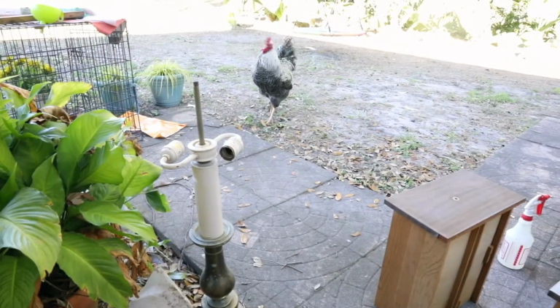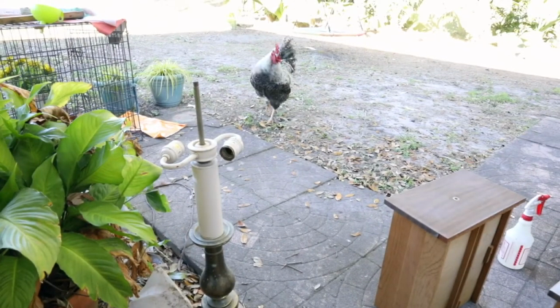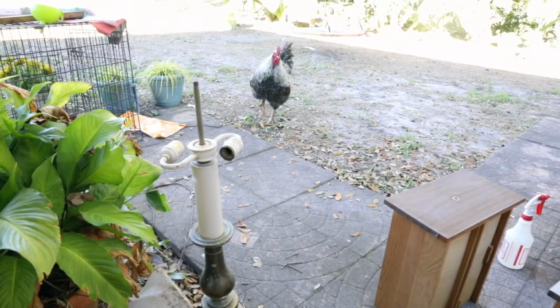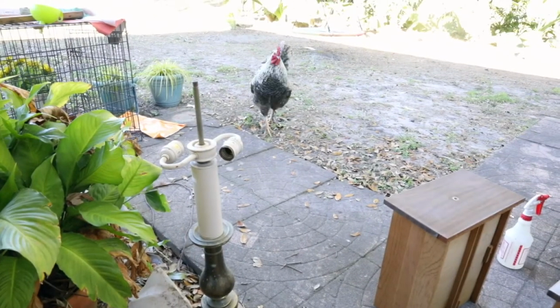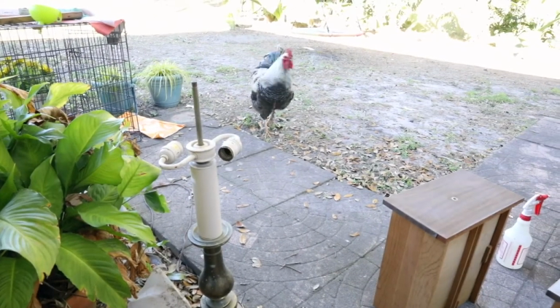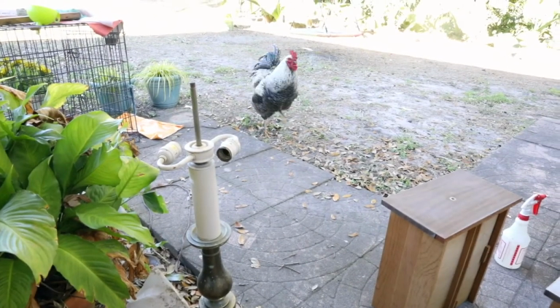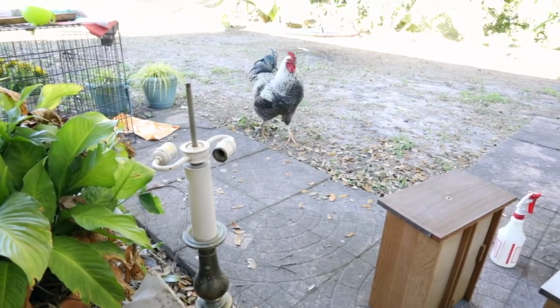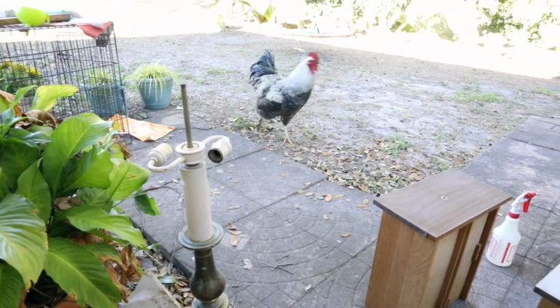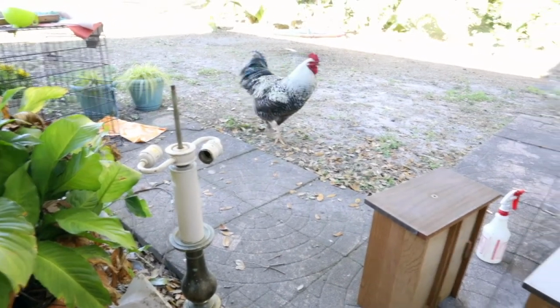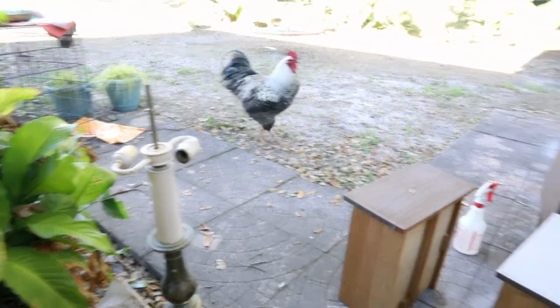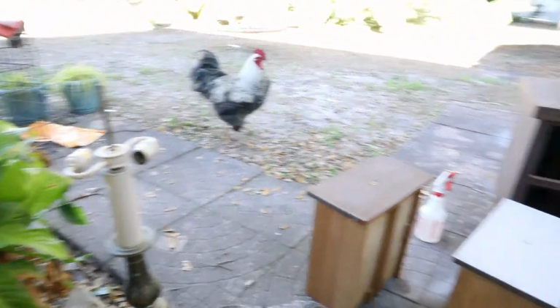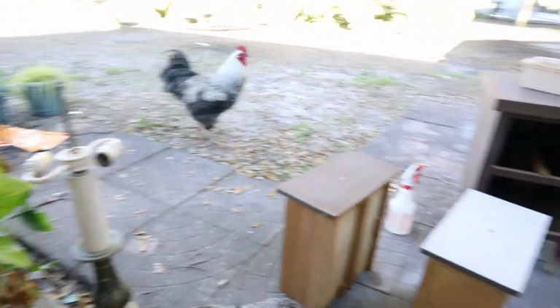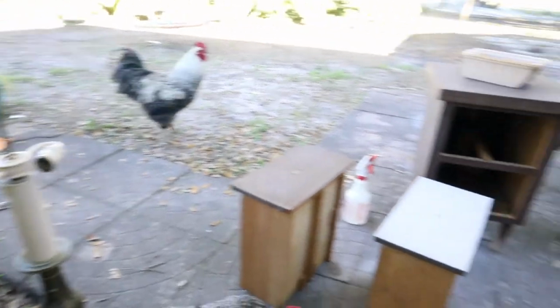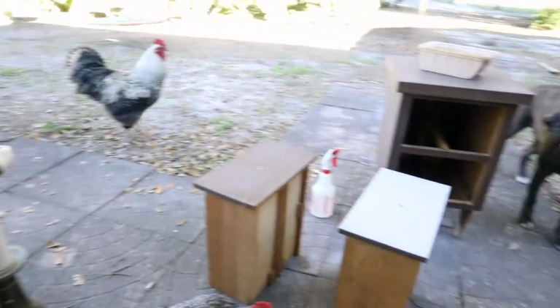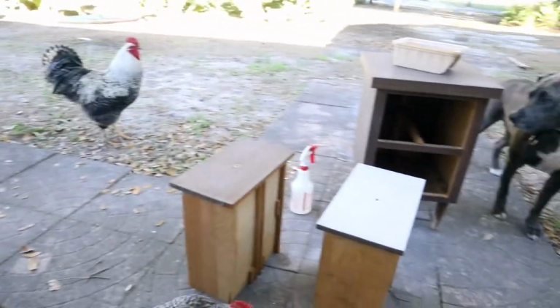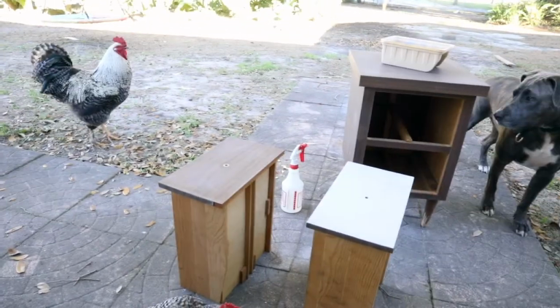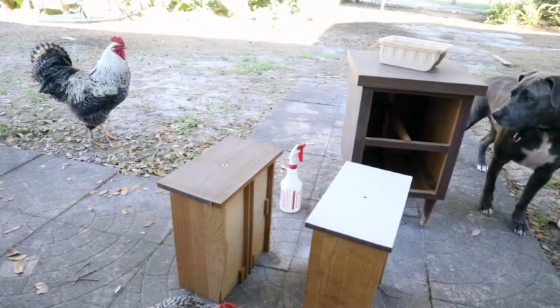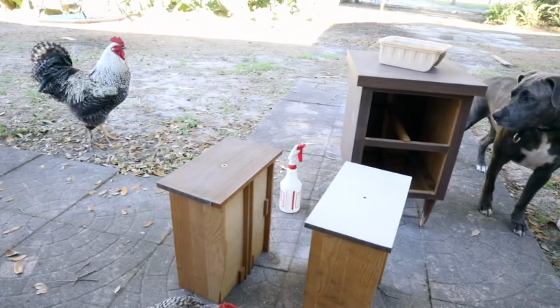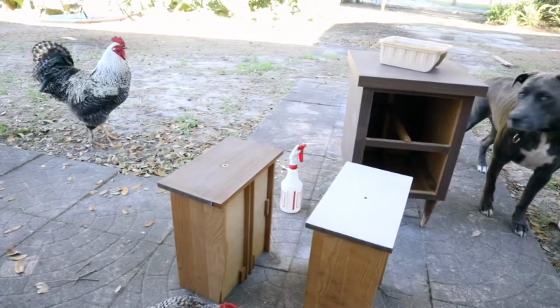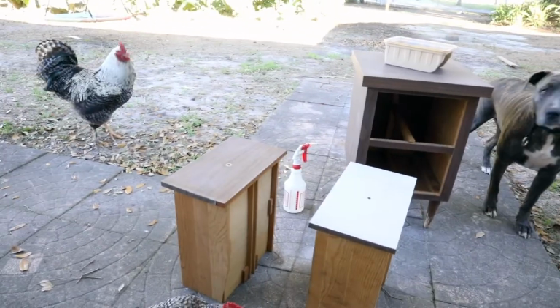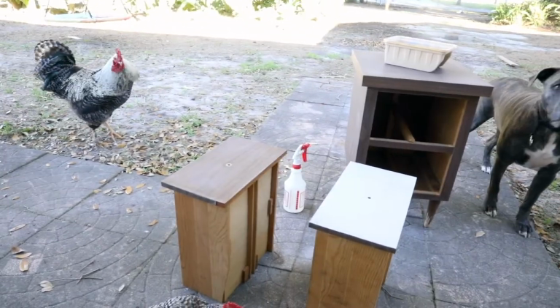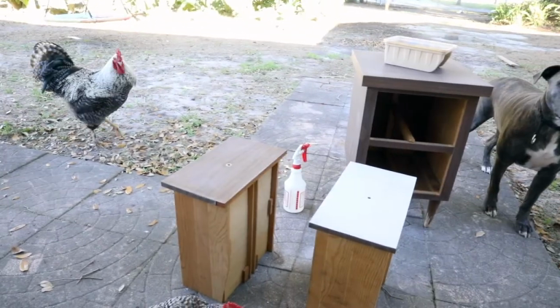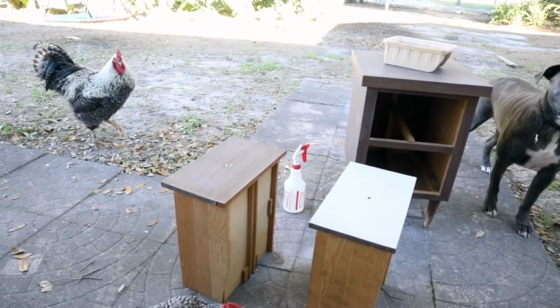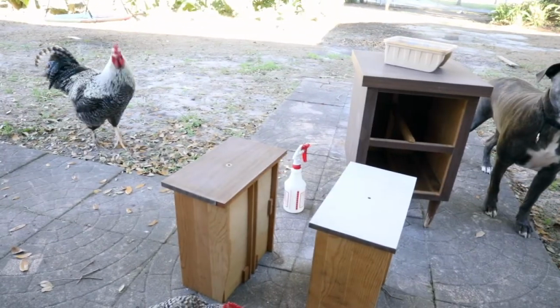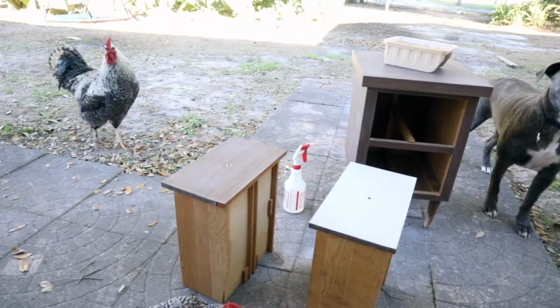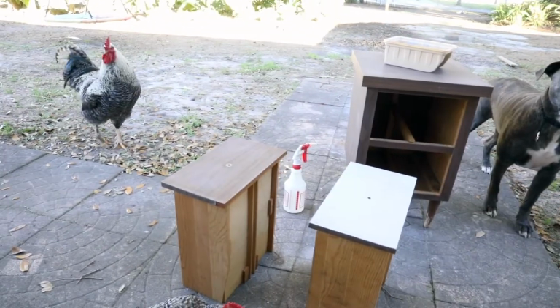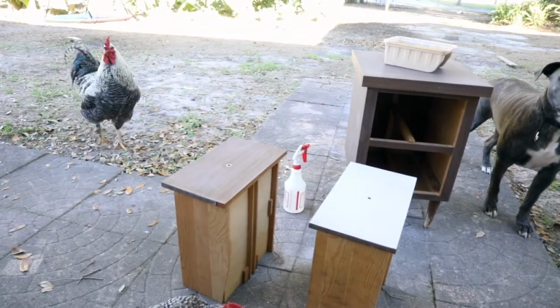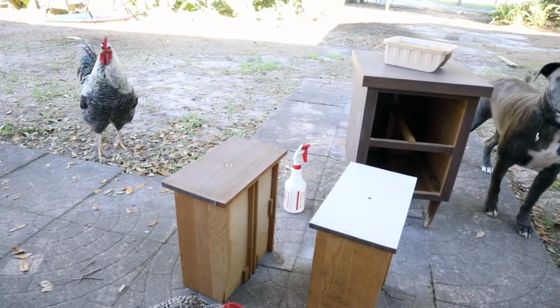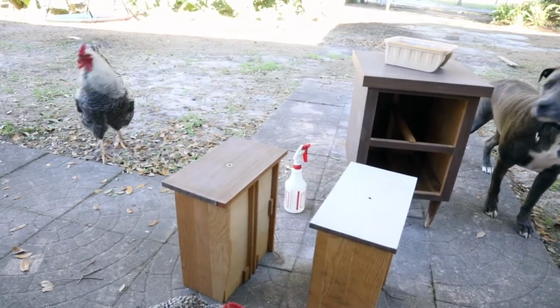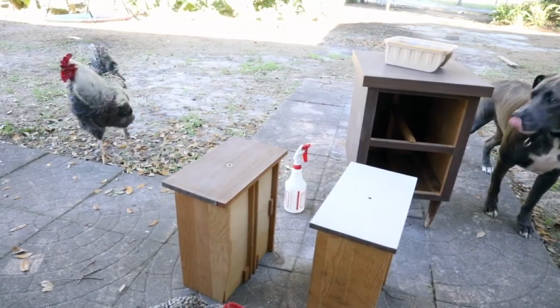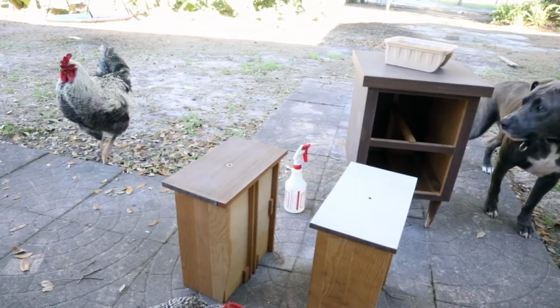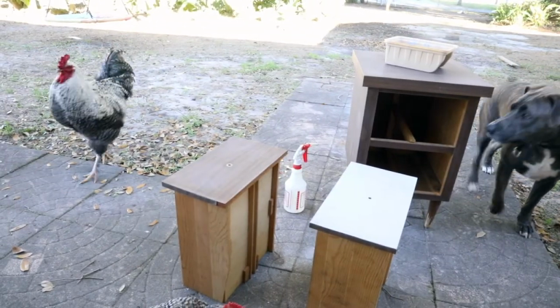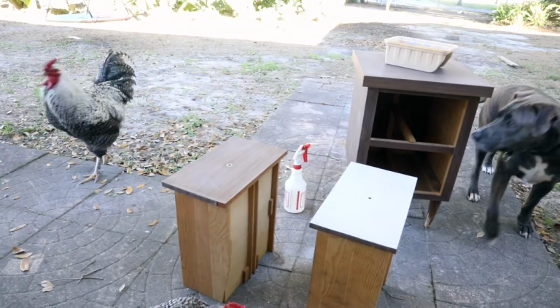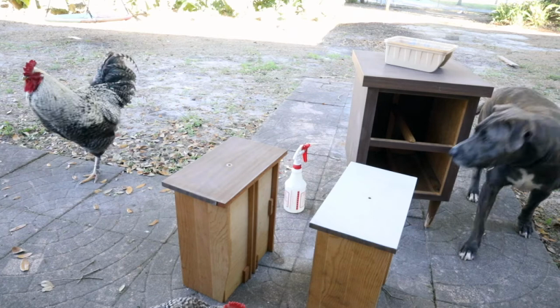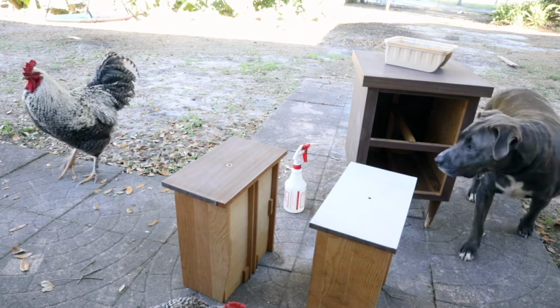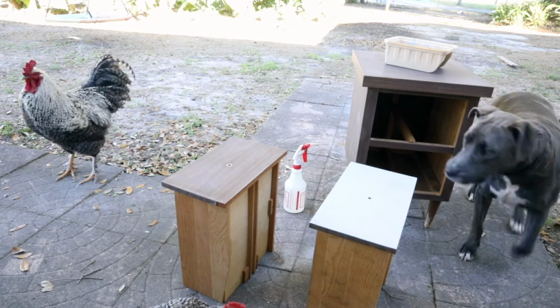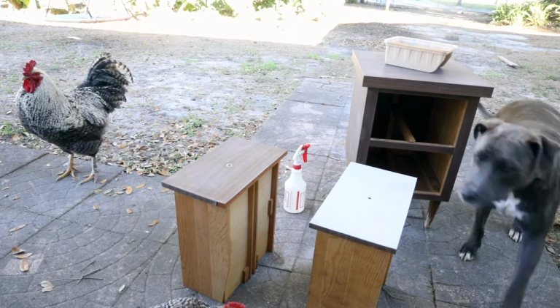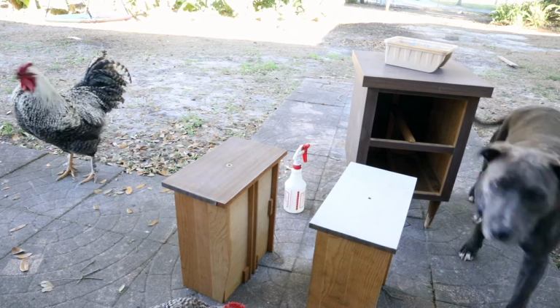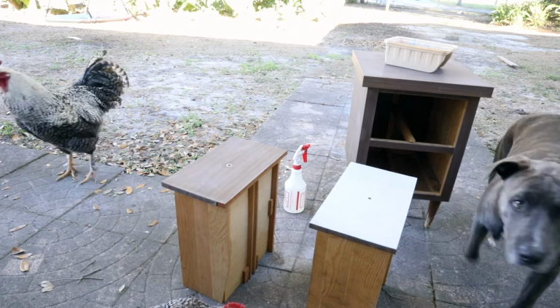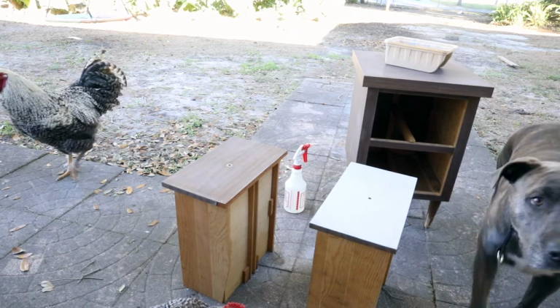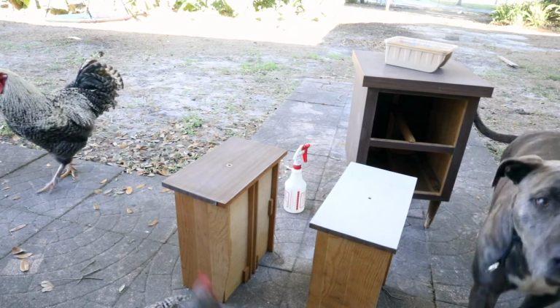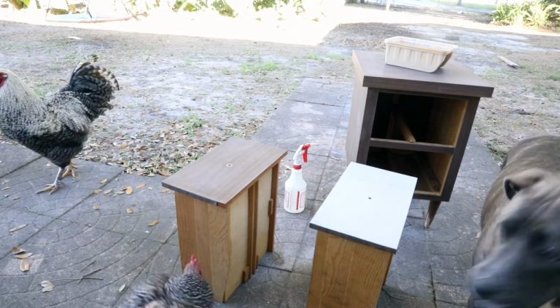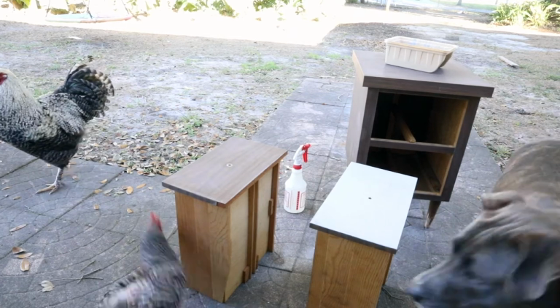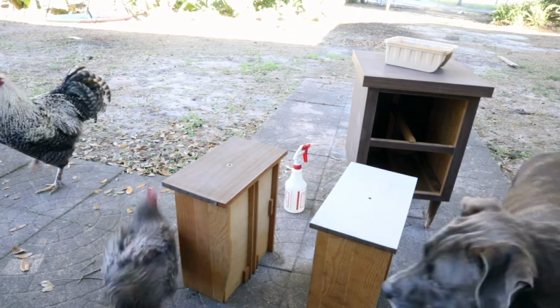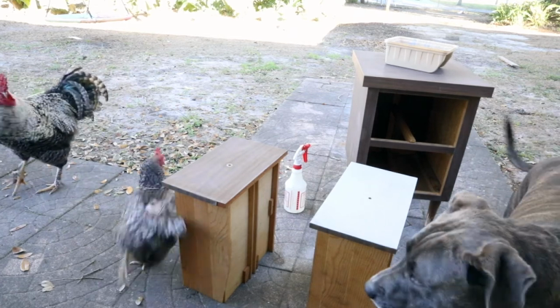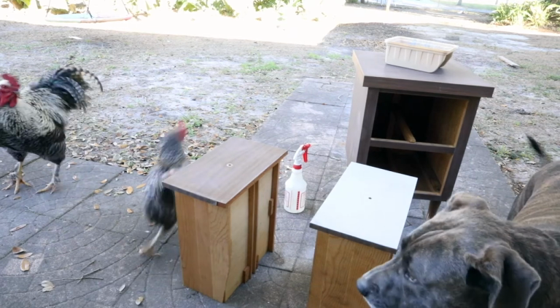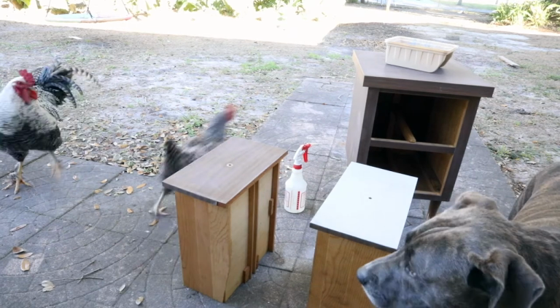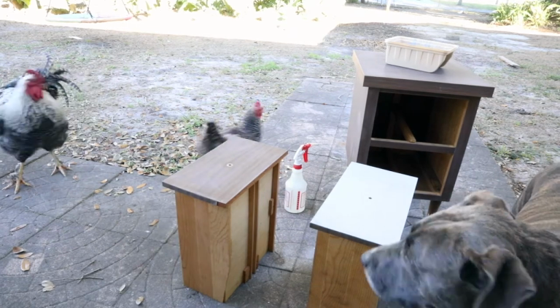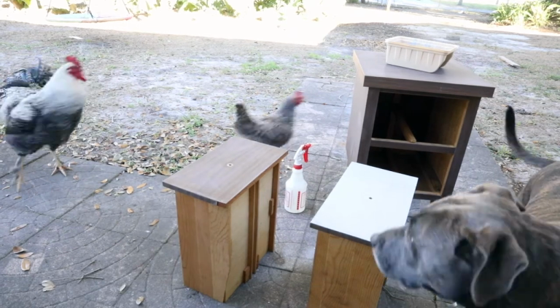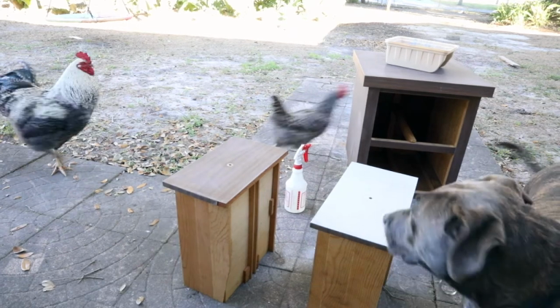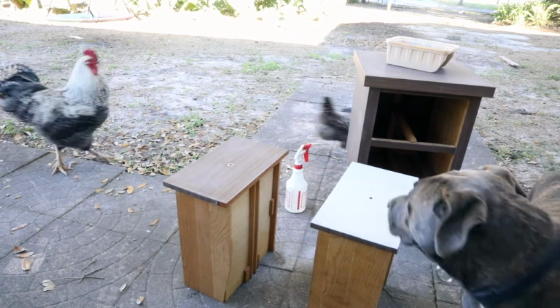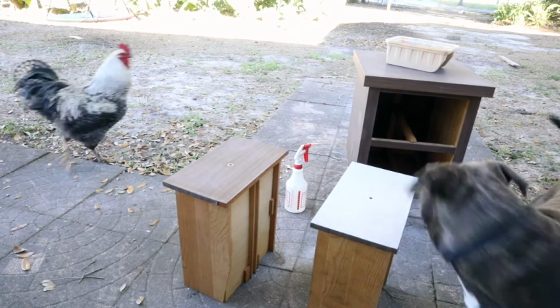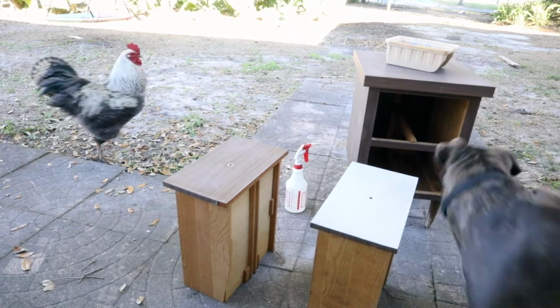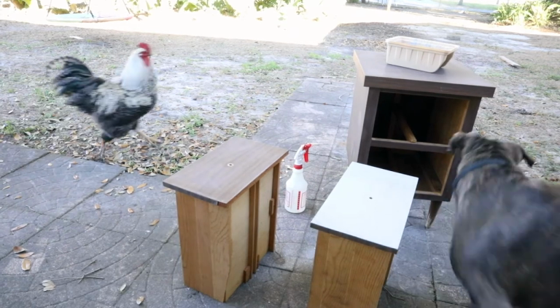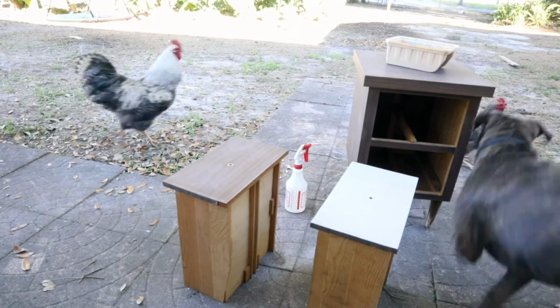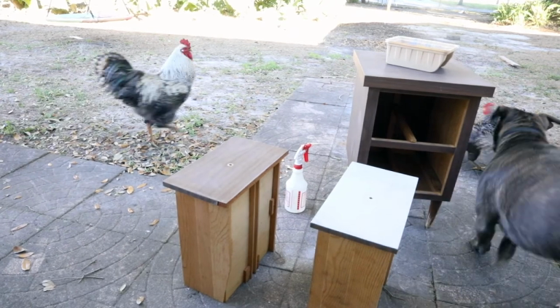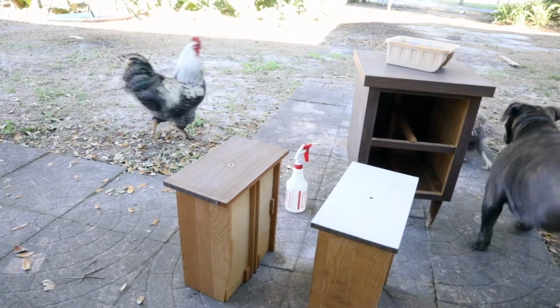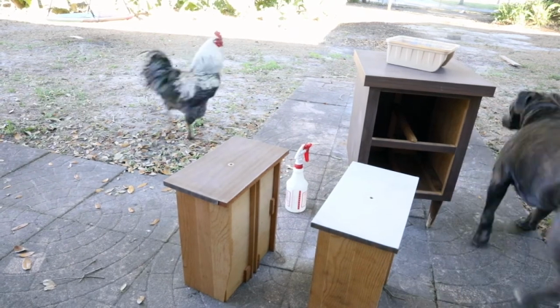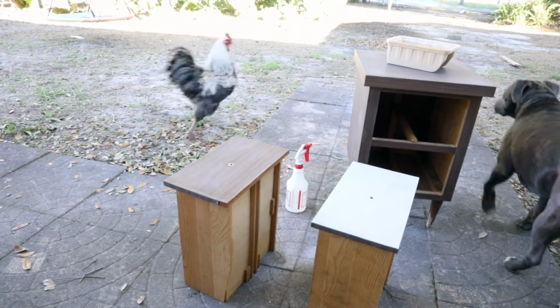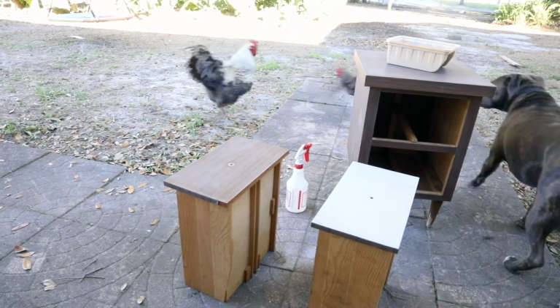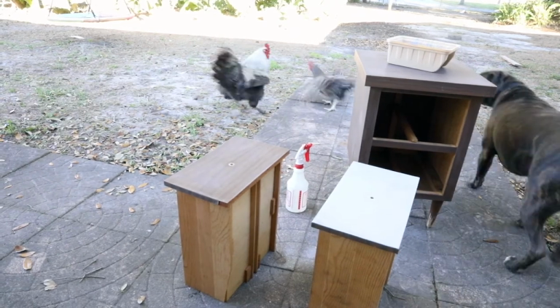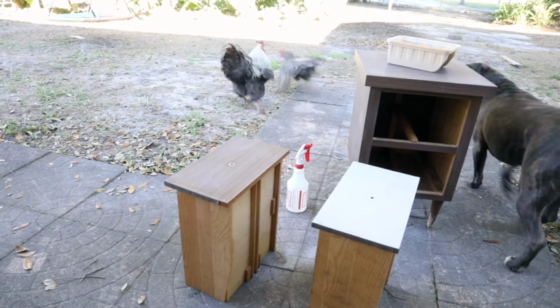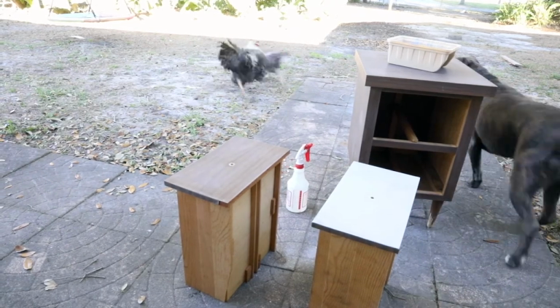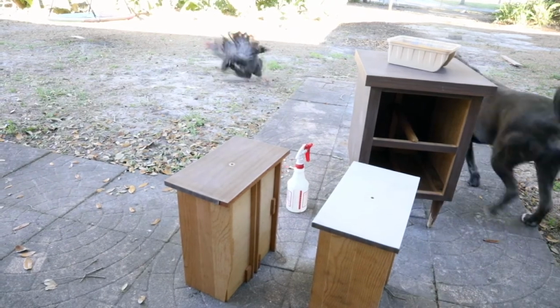I feel bad for the chicken — there are two roosters chasing her. And my dog is kind of confused and doesn't know what to do.